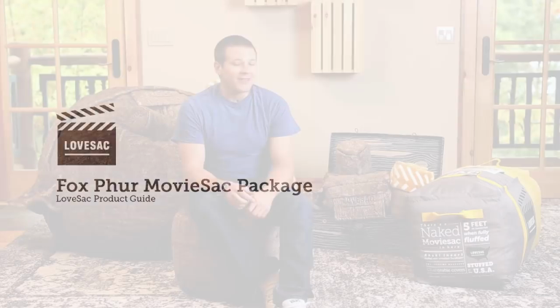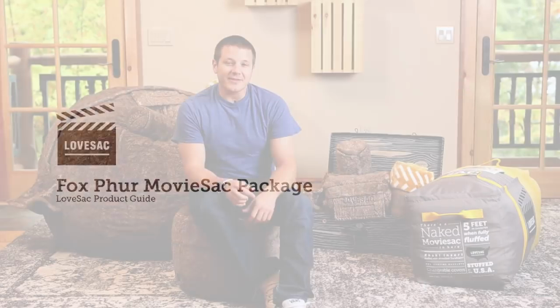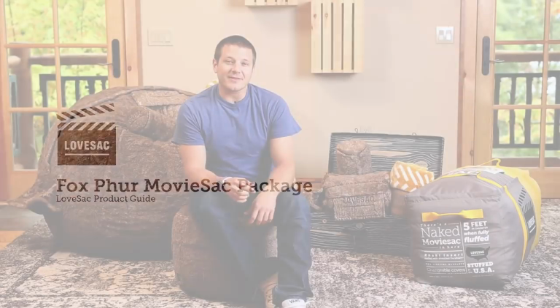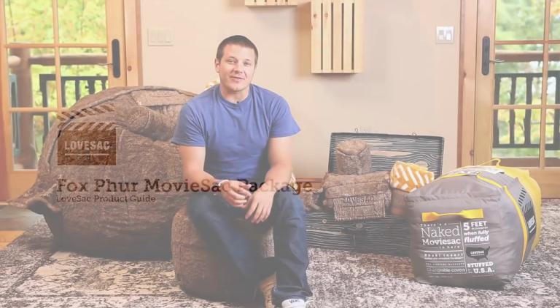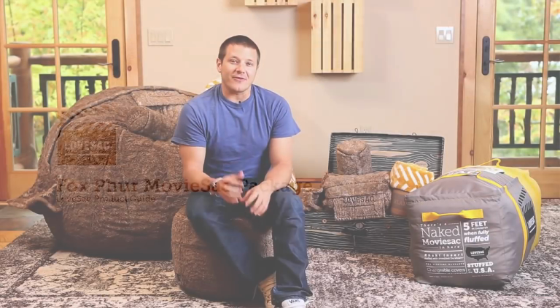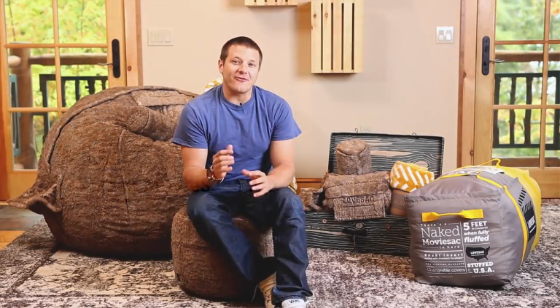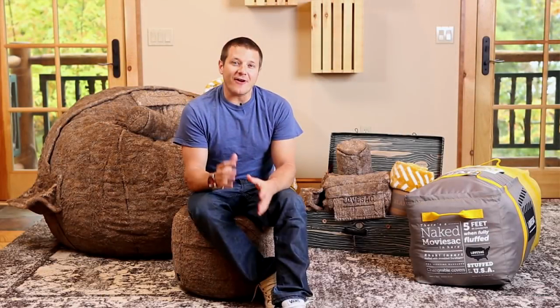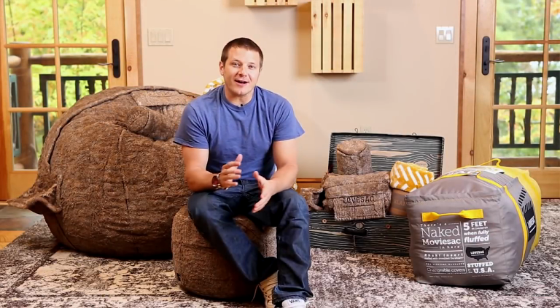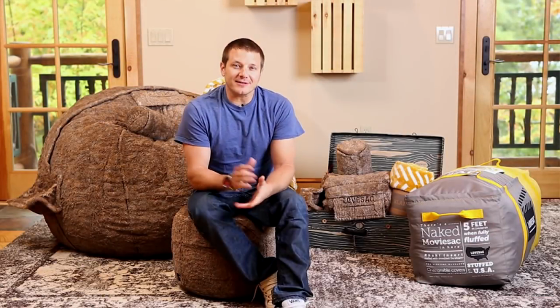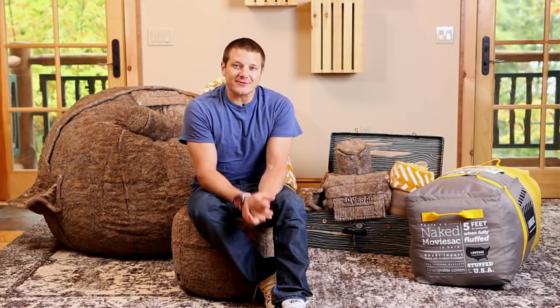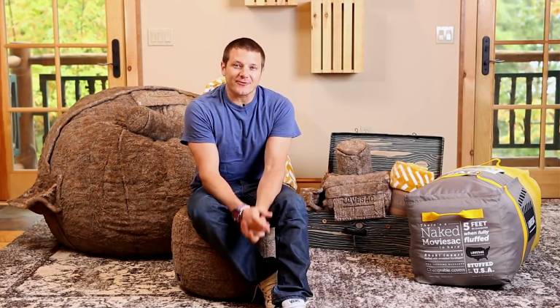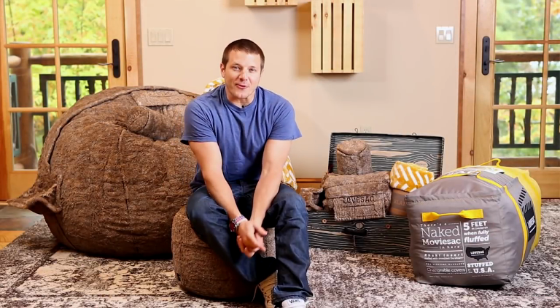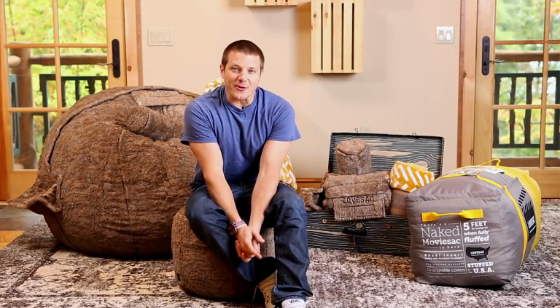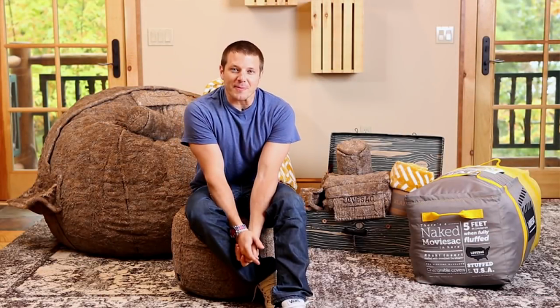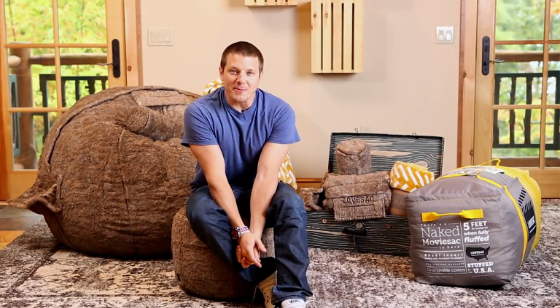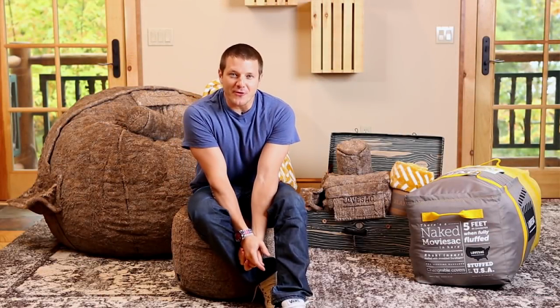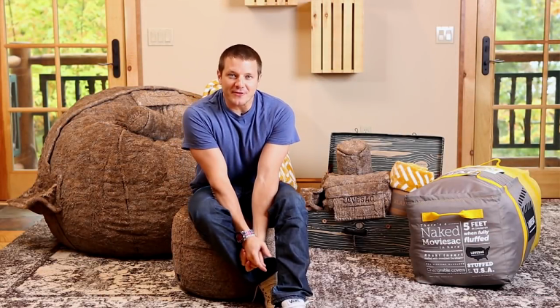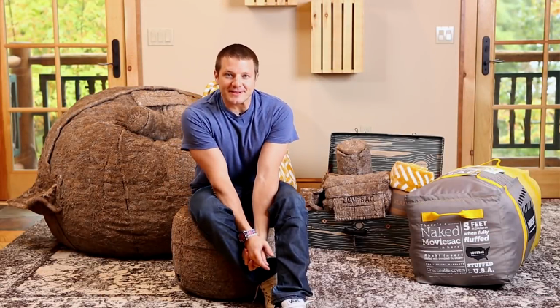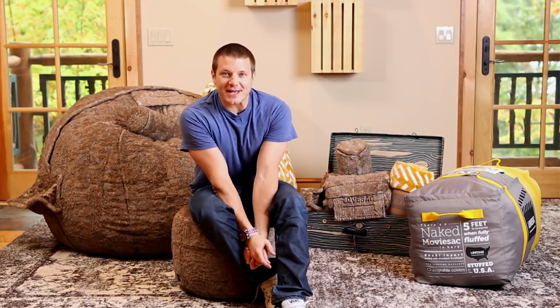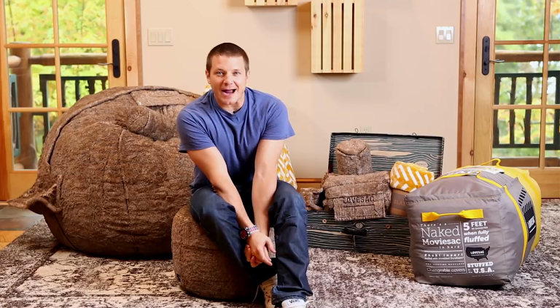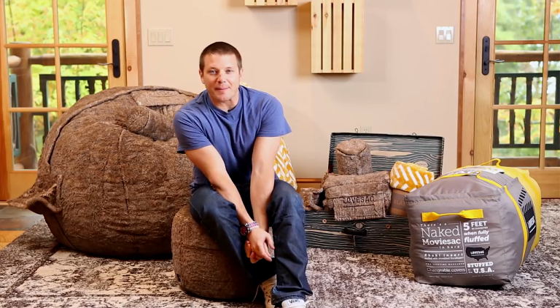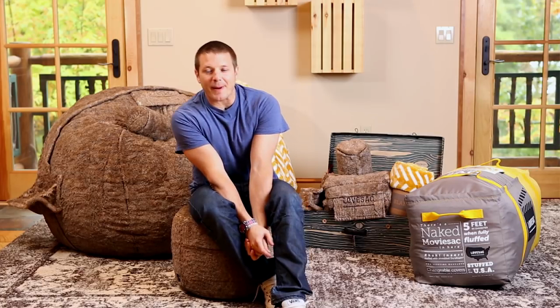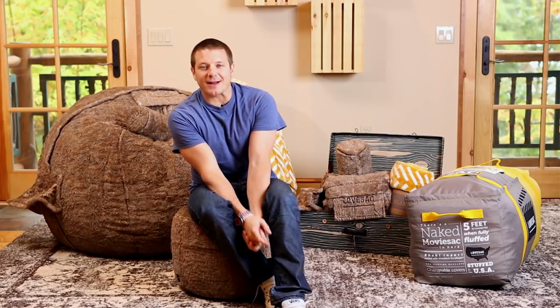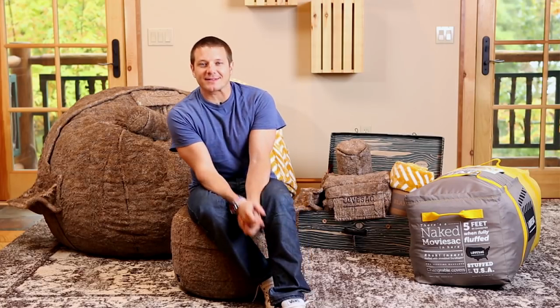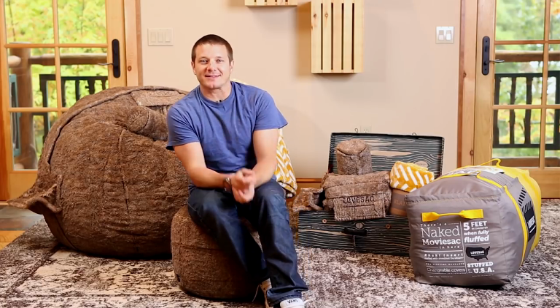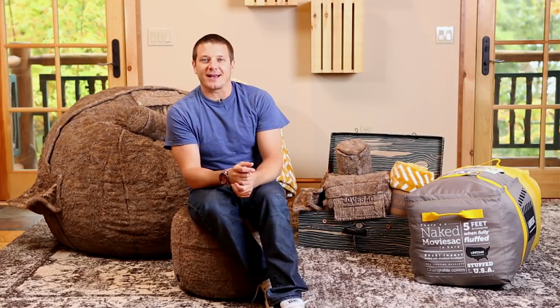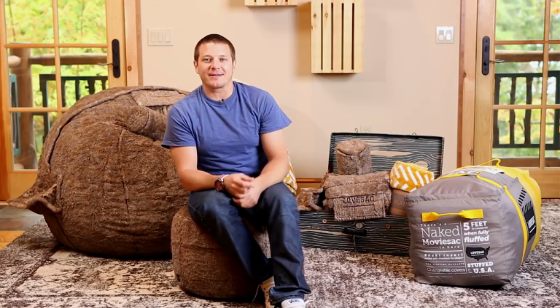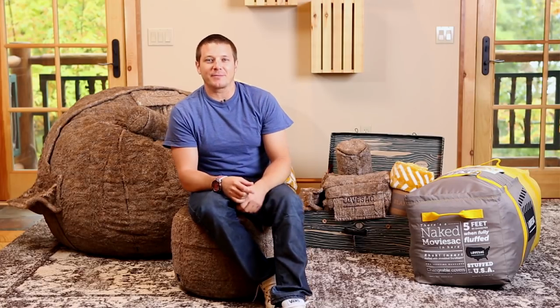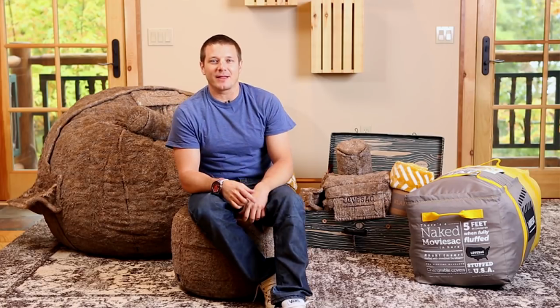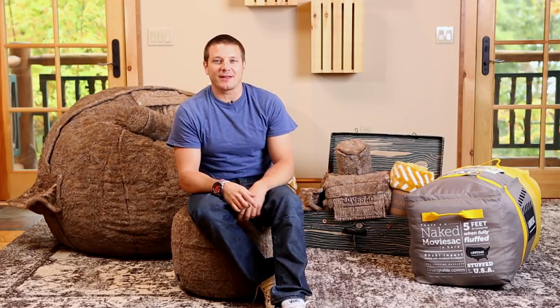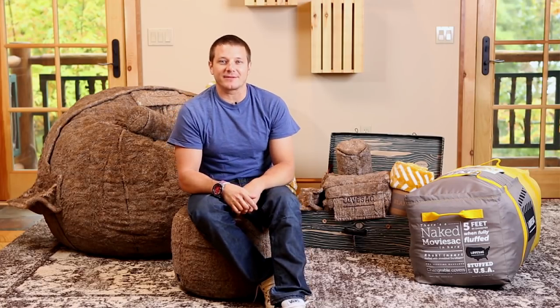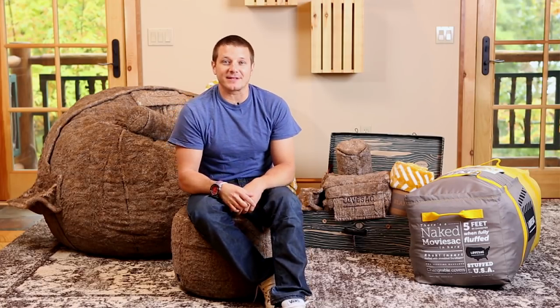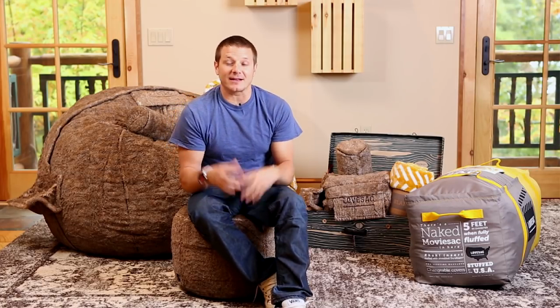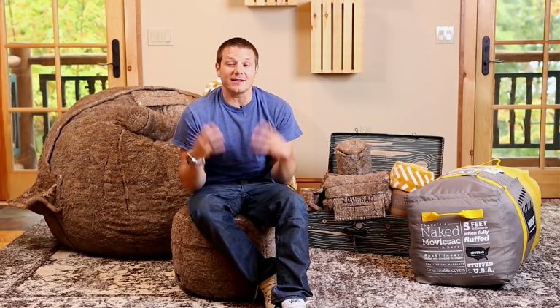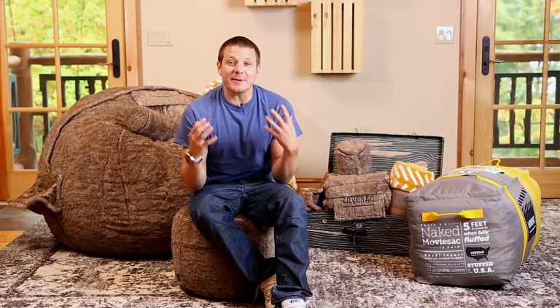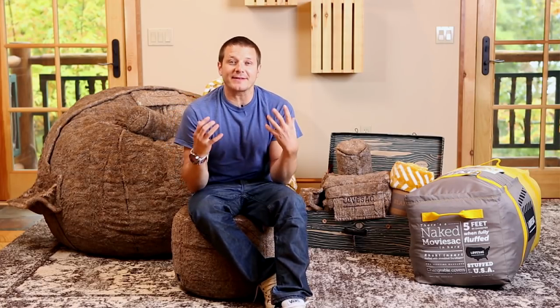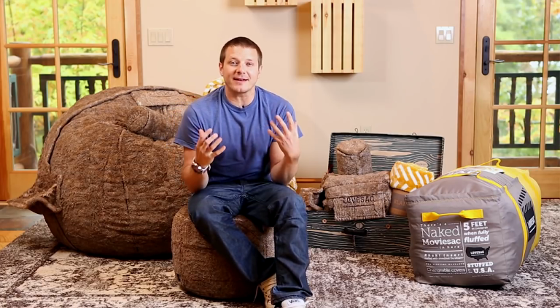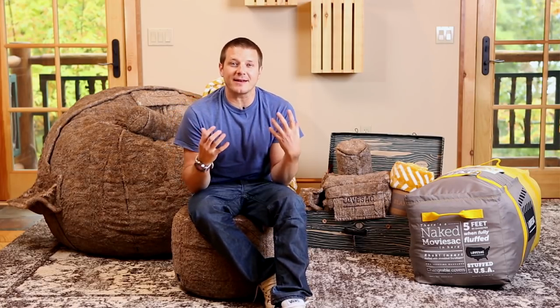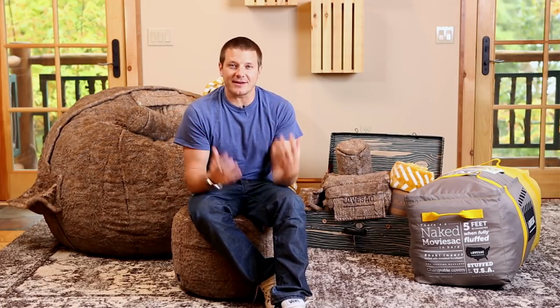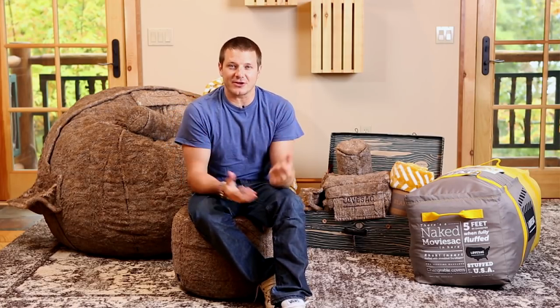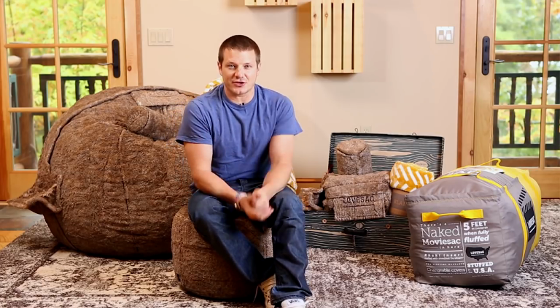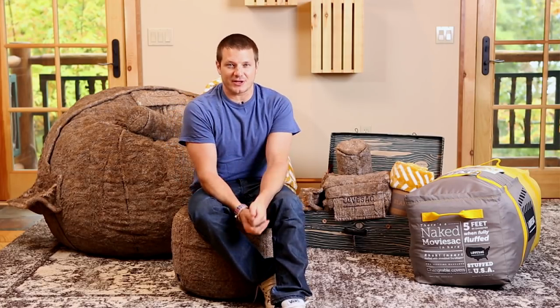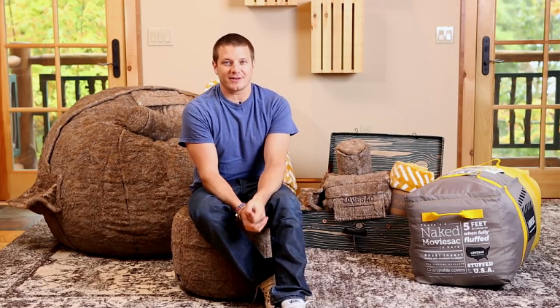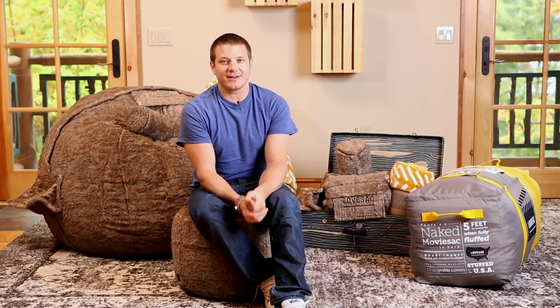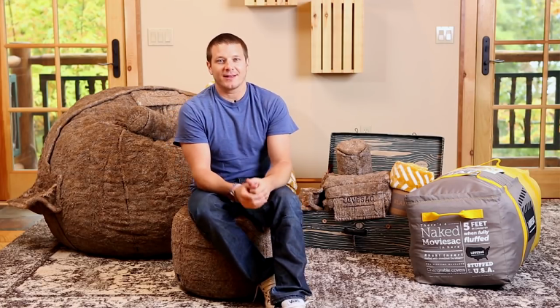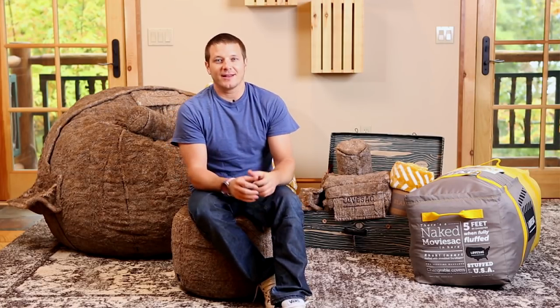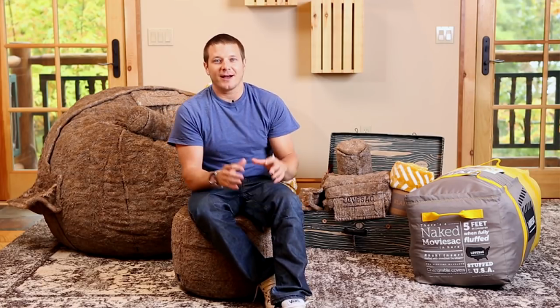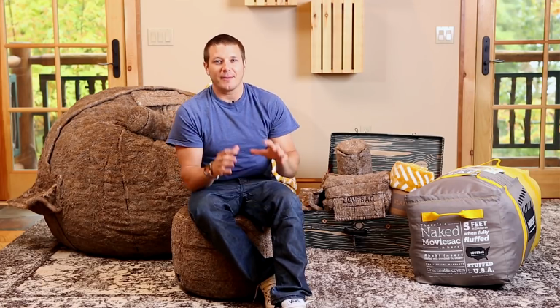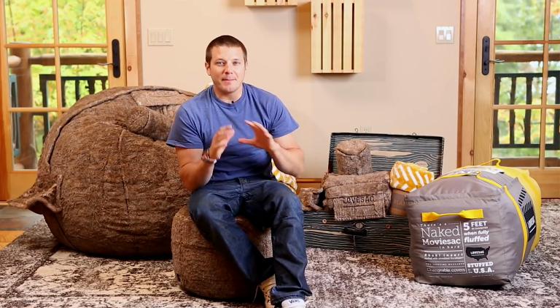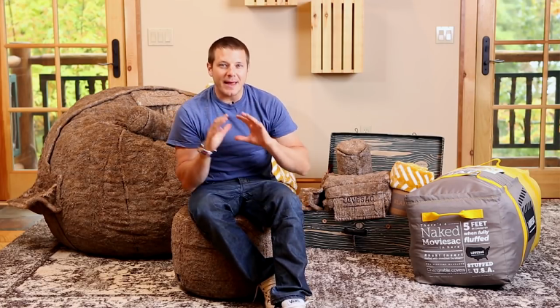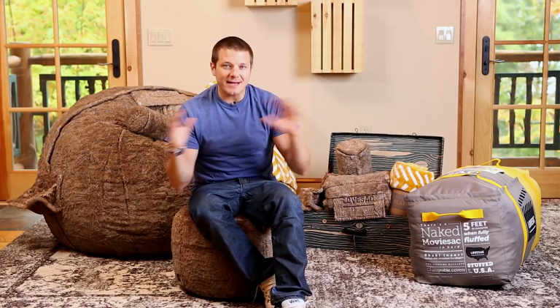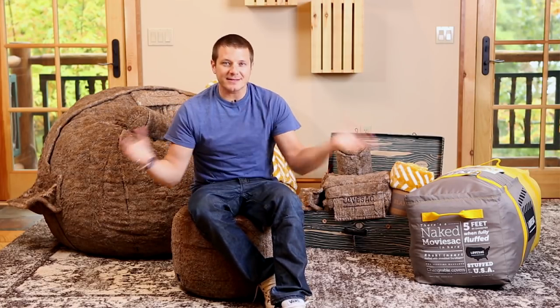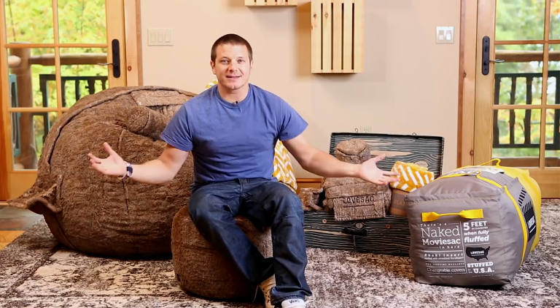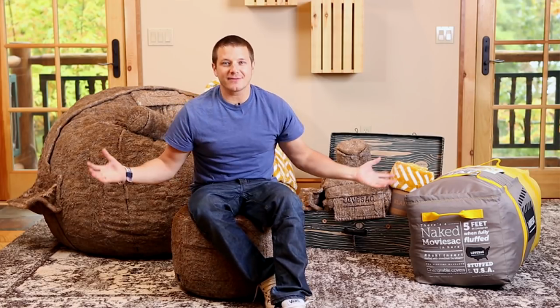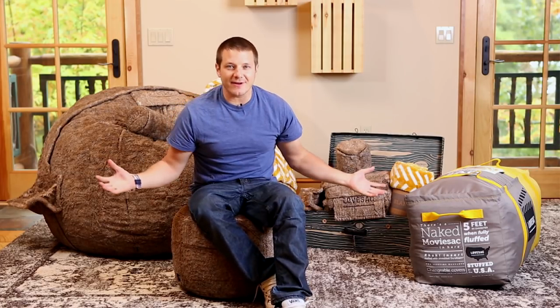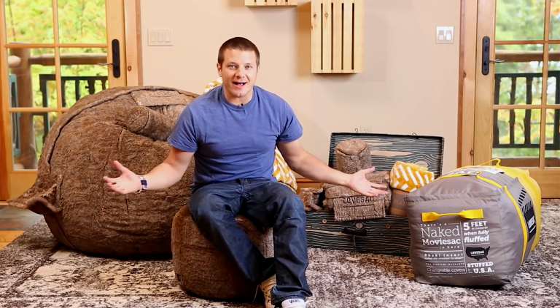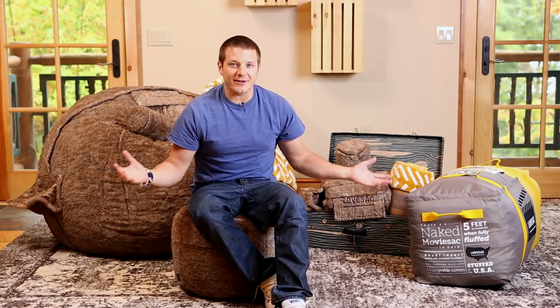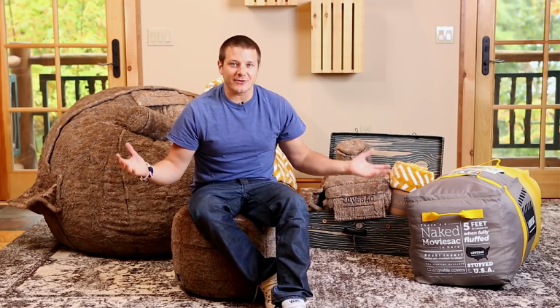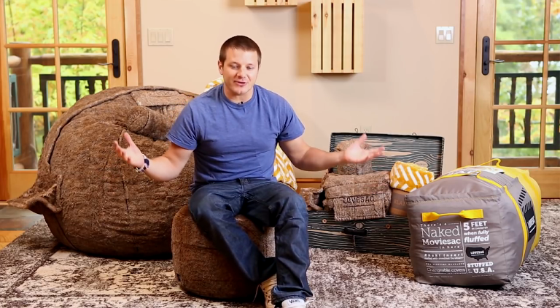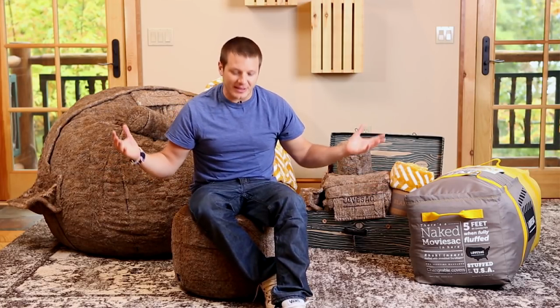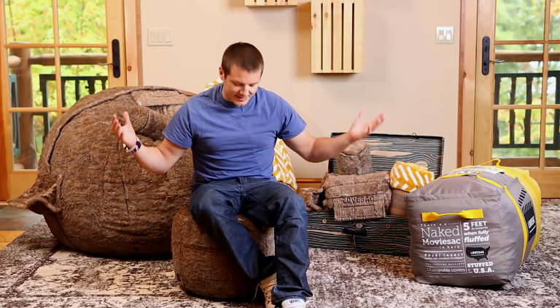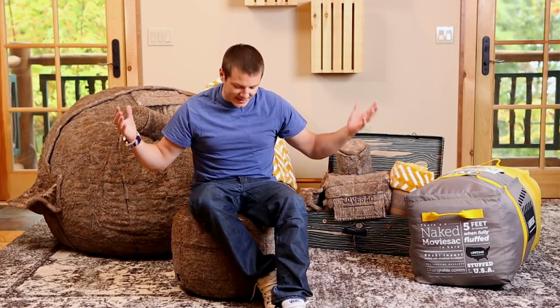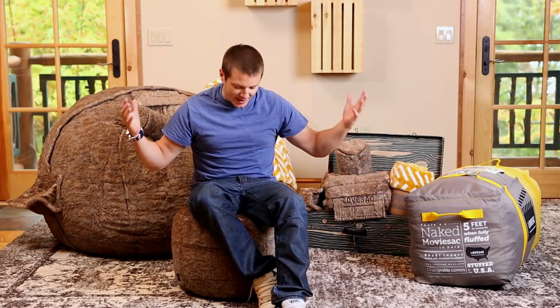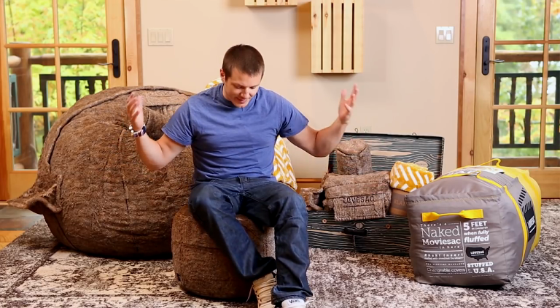This is the Fox Fur Movie Sack box set by Love Sack. Limited edition, amazing value. Check this out.